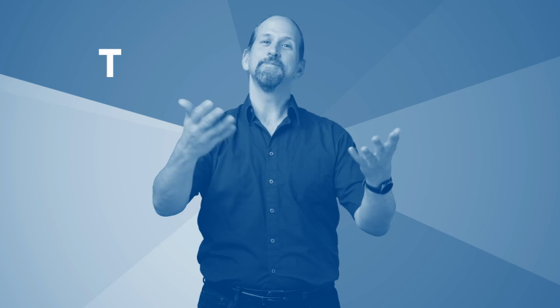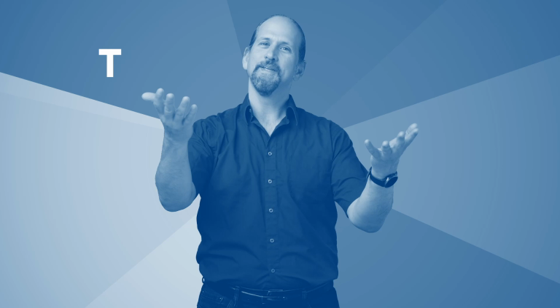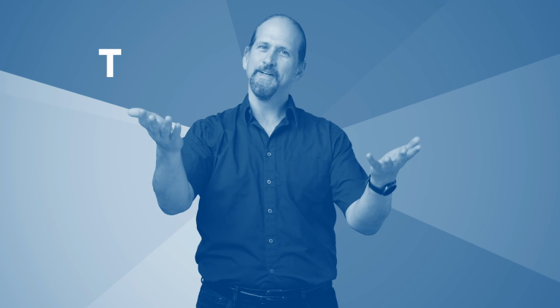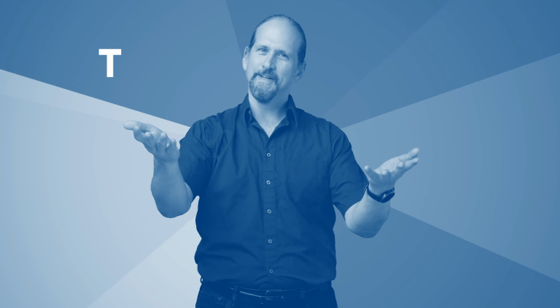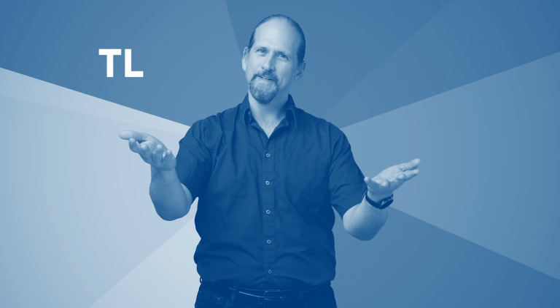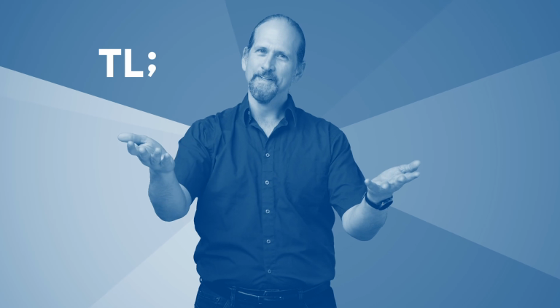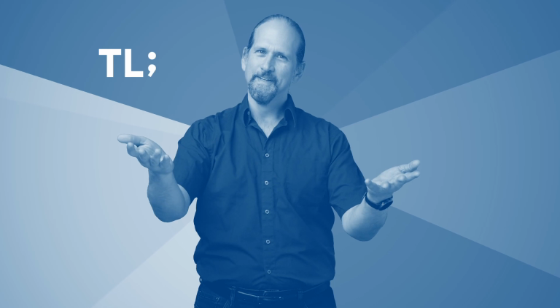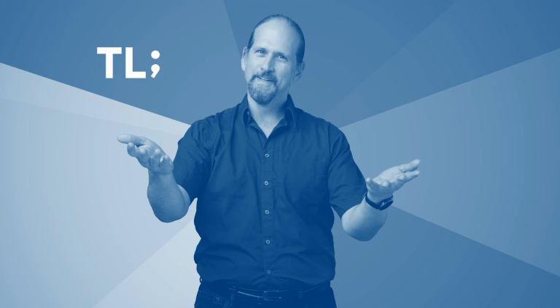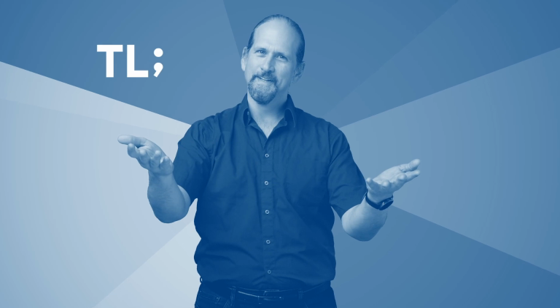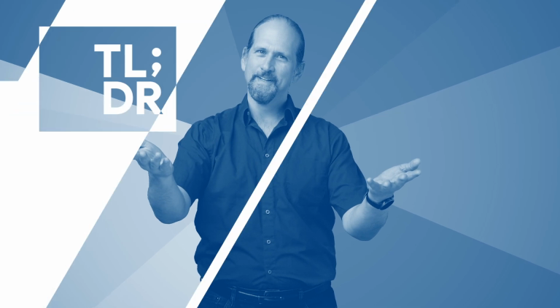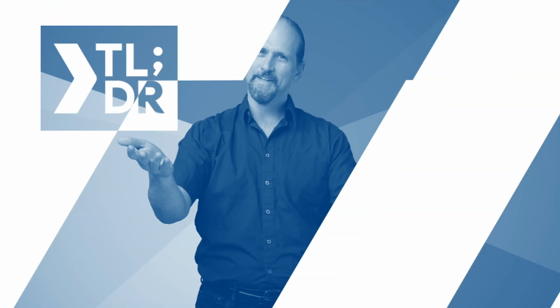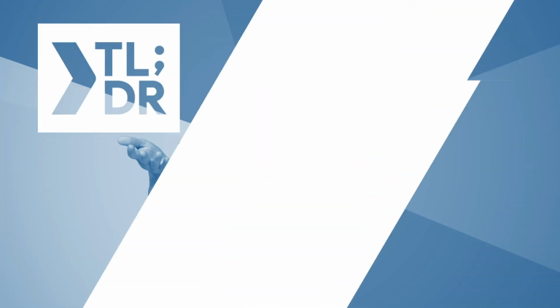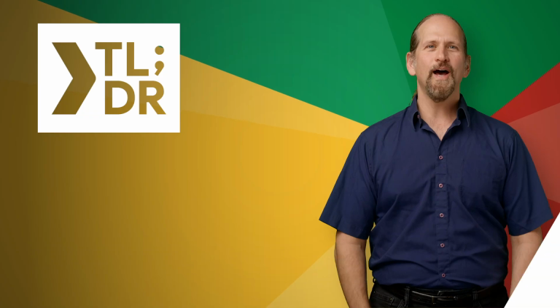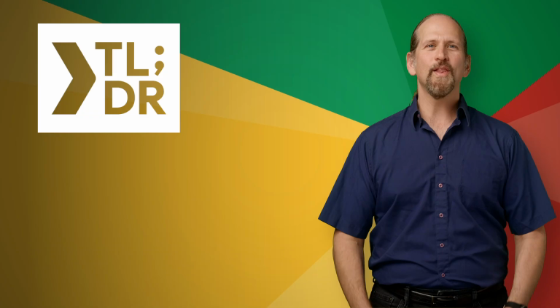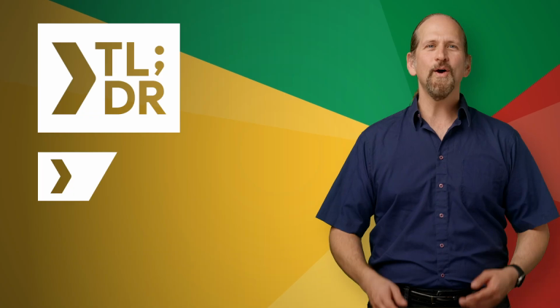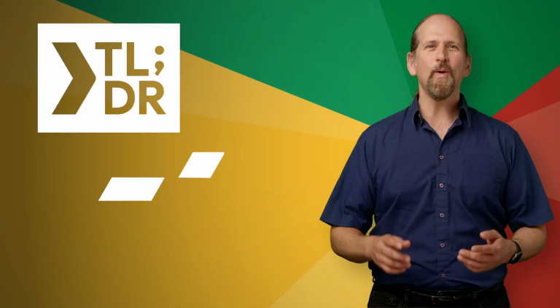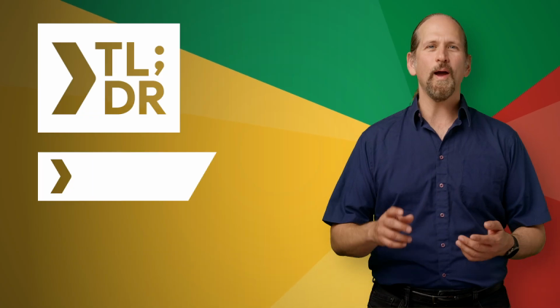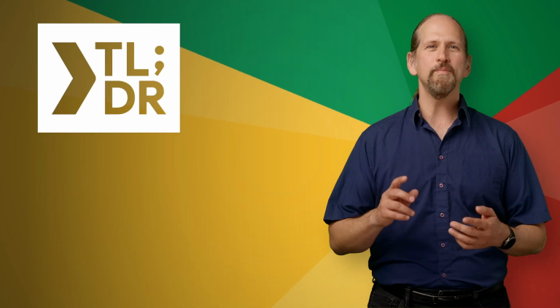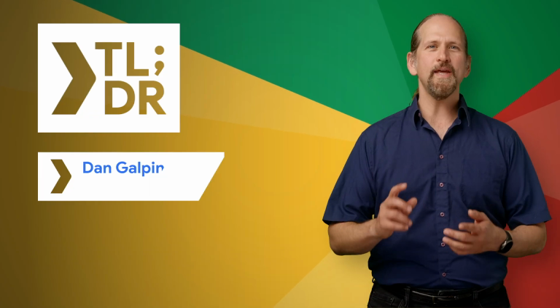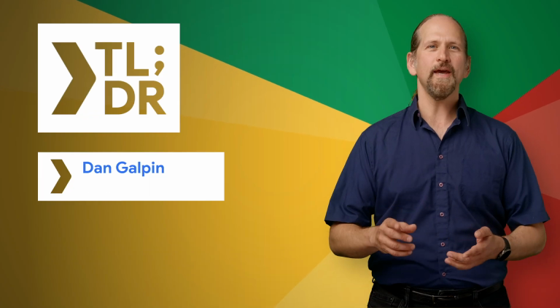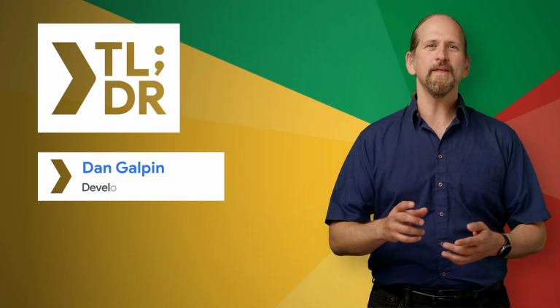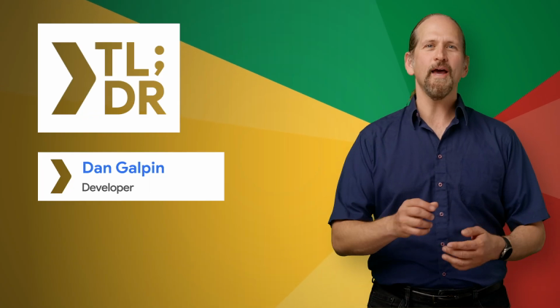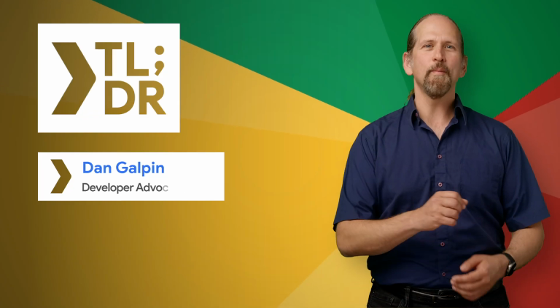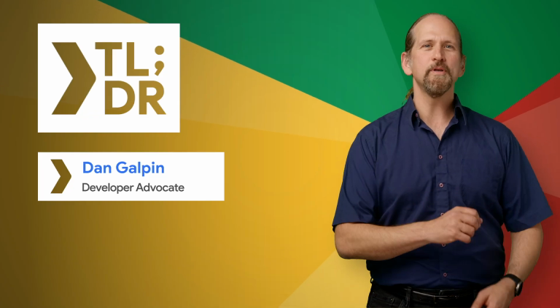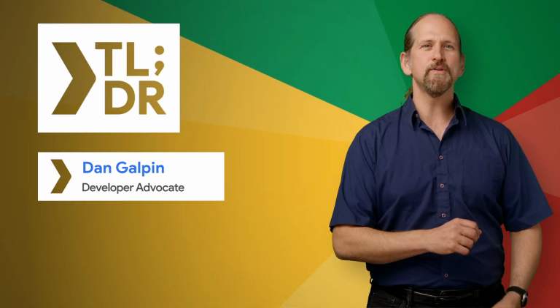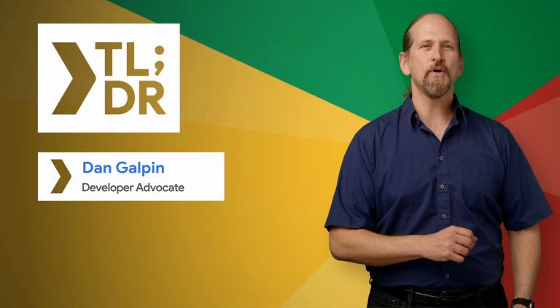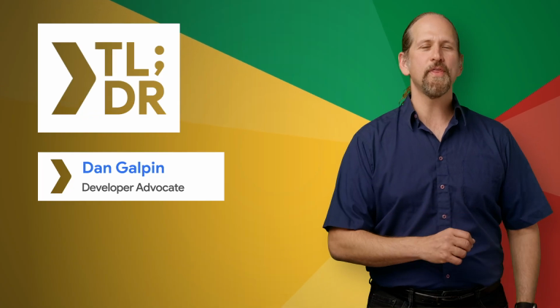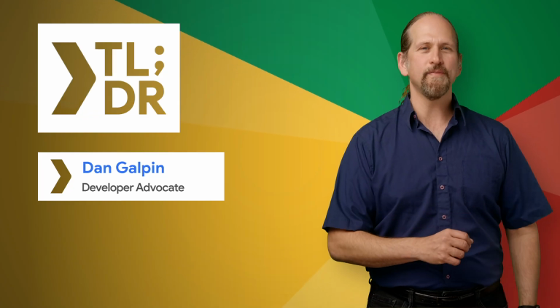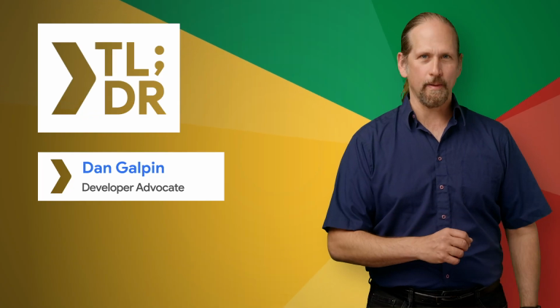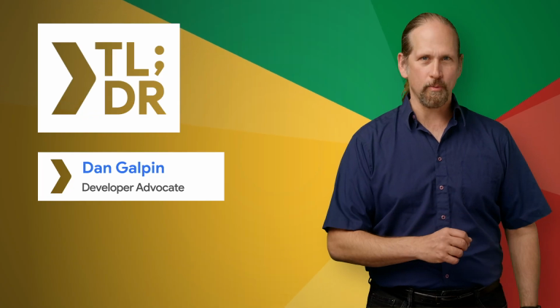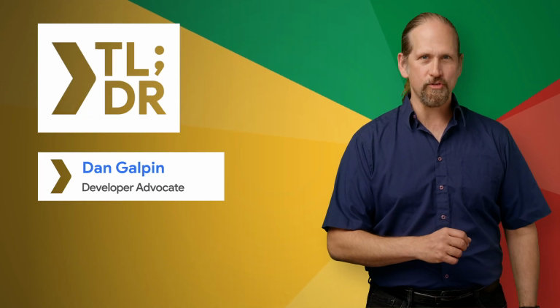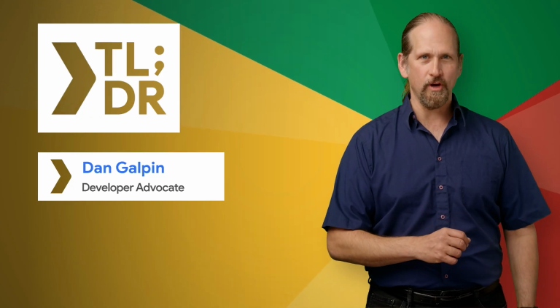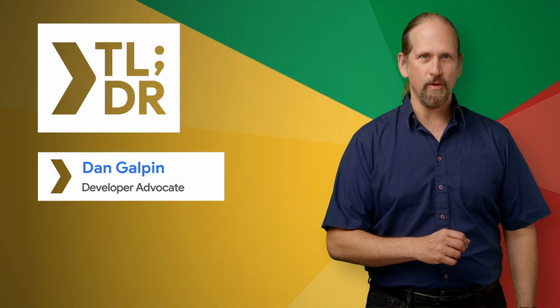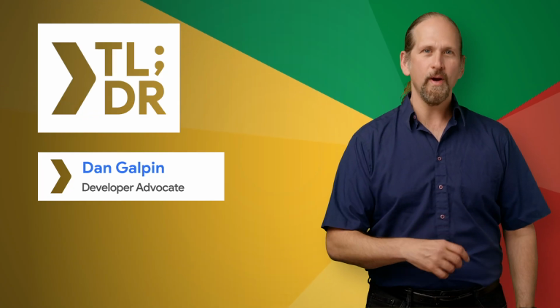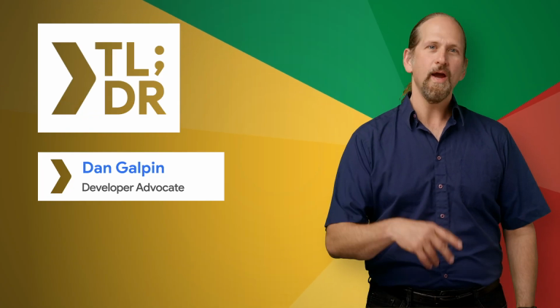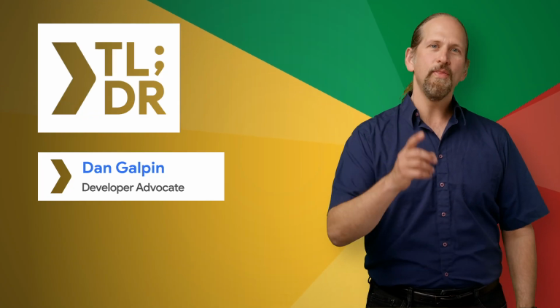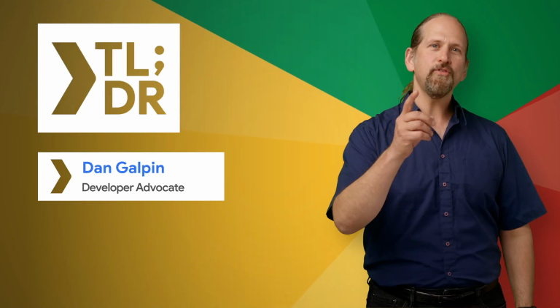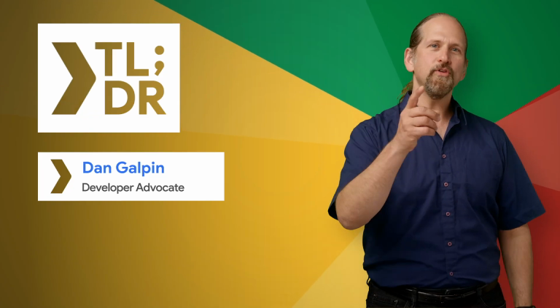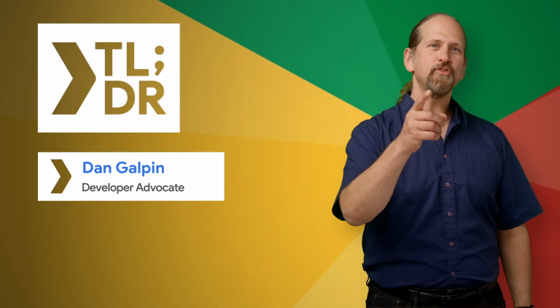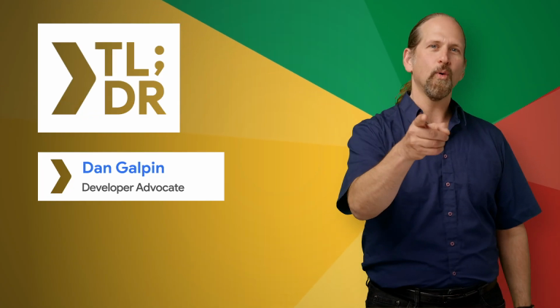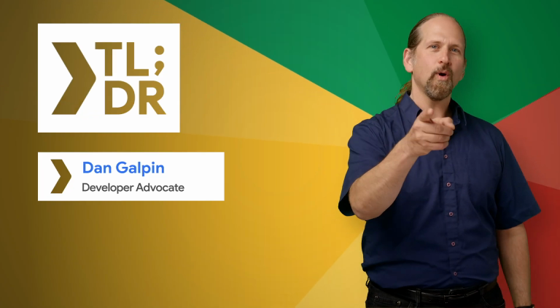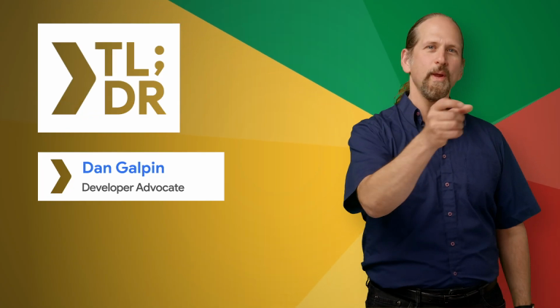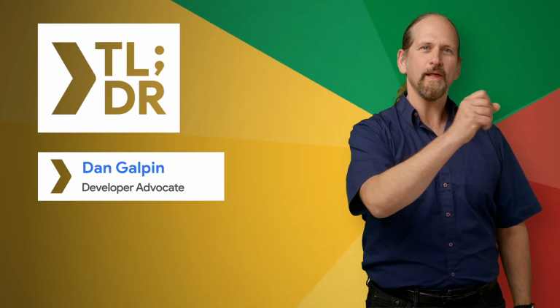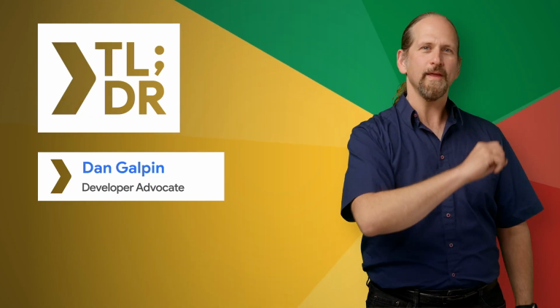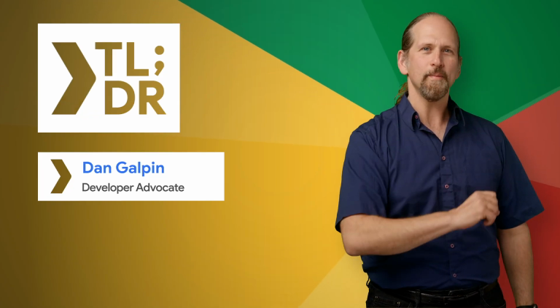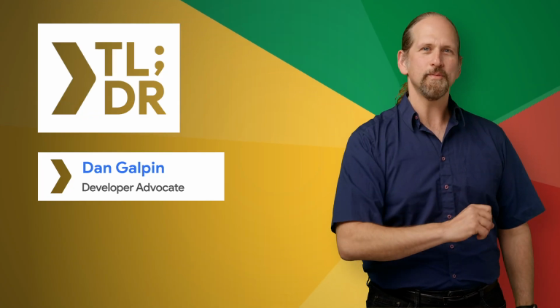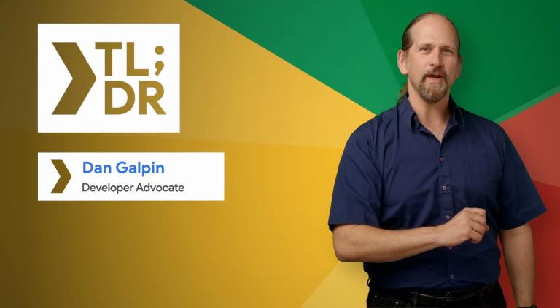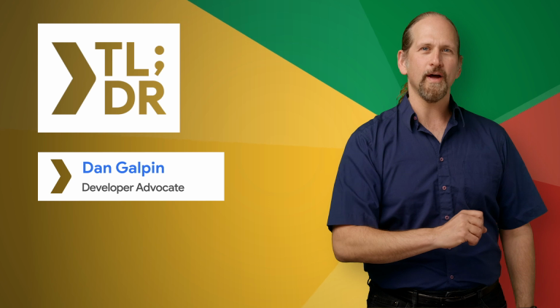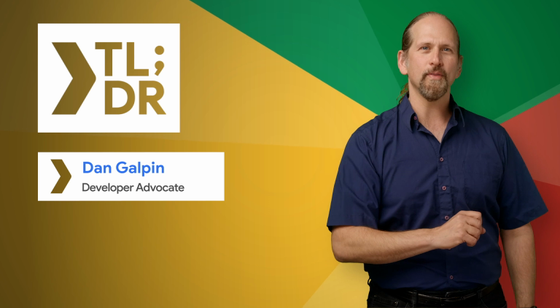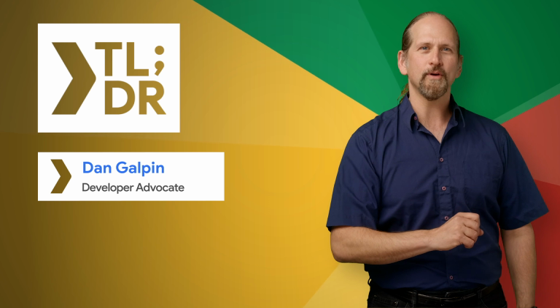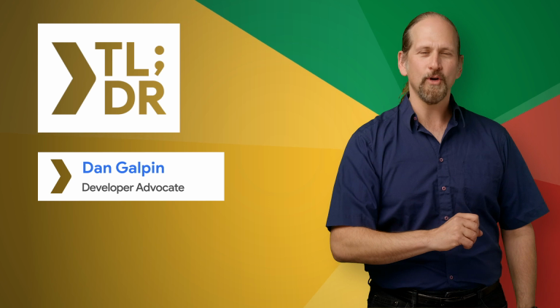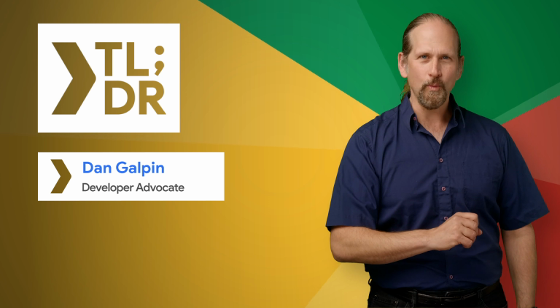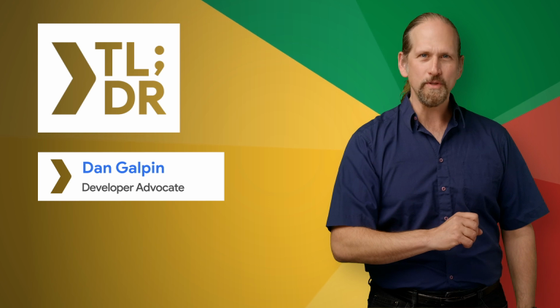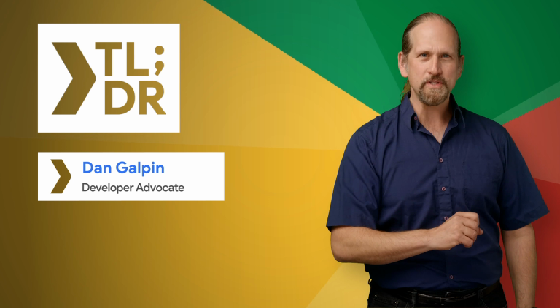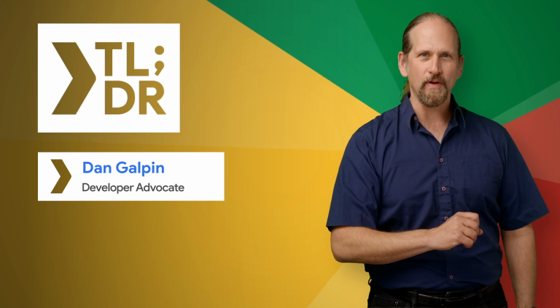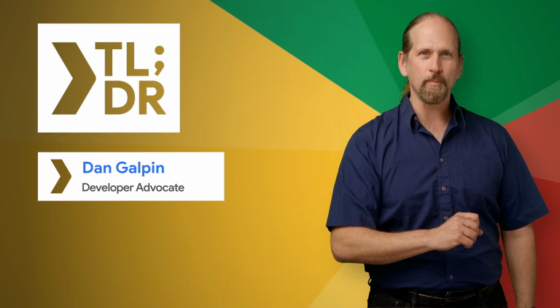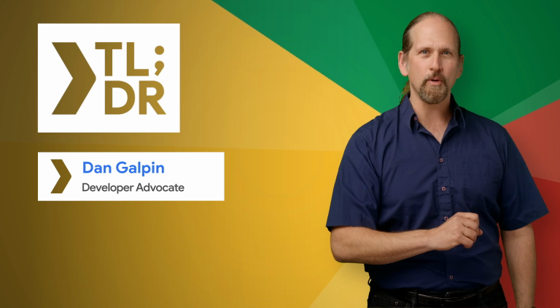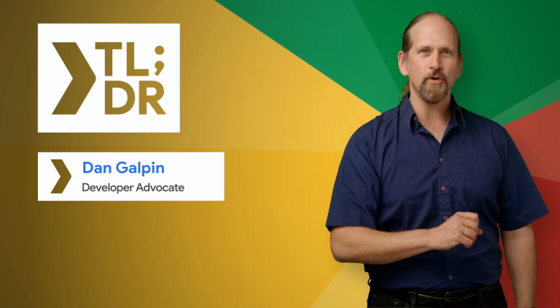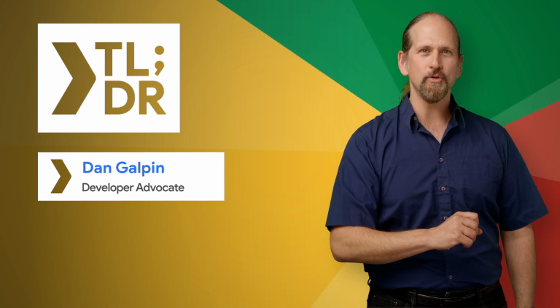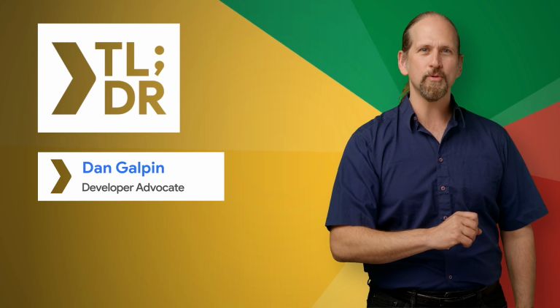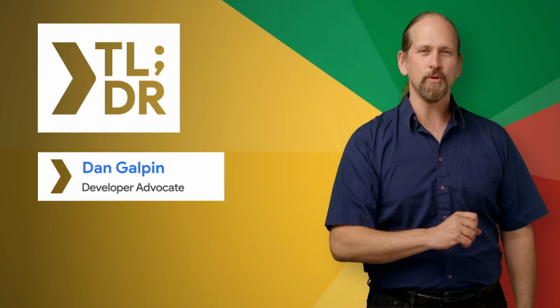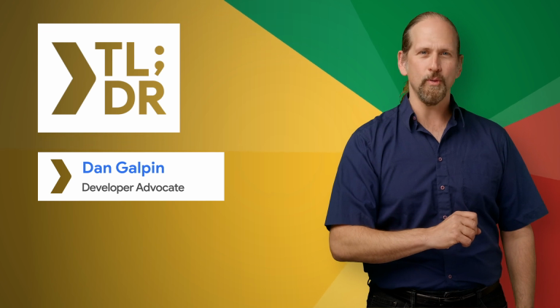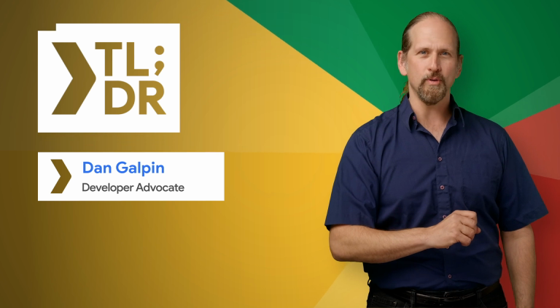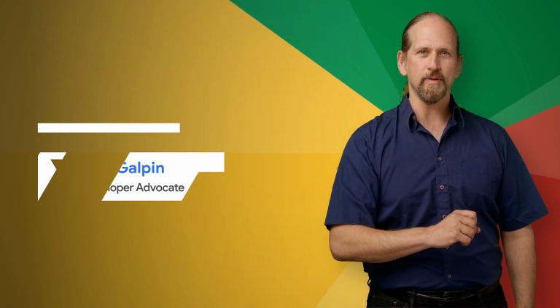Hello, I'm Dan Galpin for The Developer Show. This is your weekly update on the coolest developer news from Google.